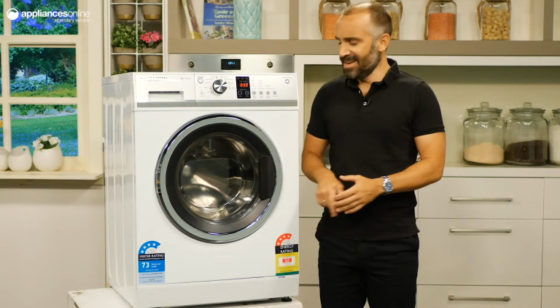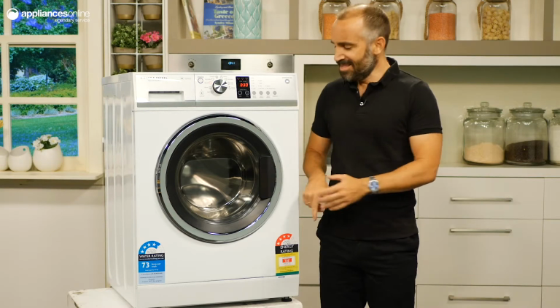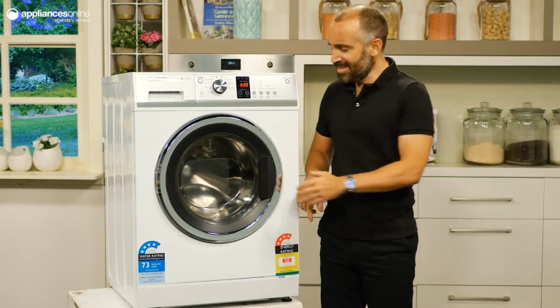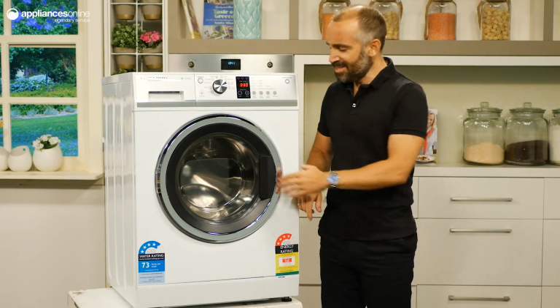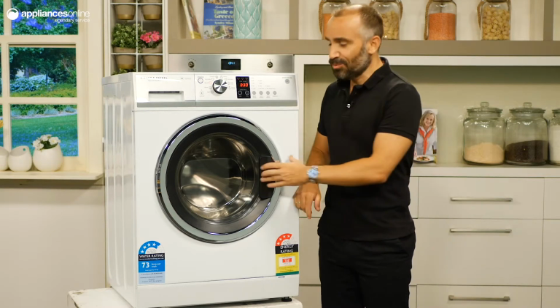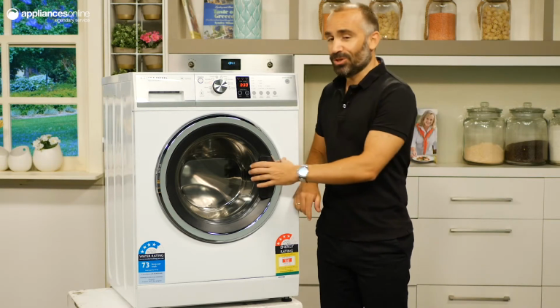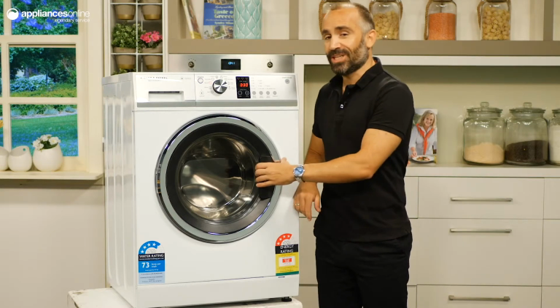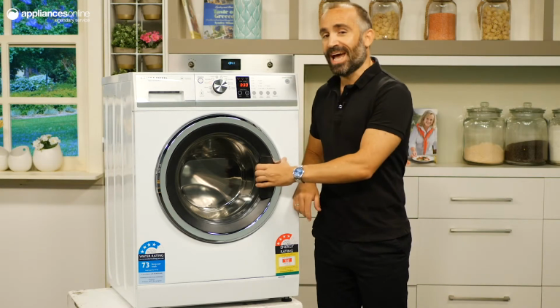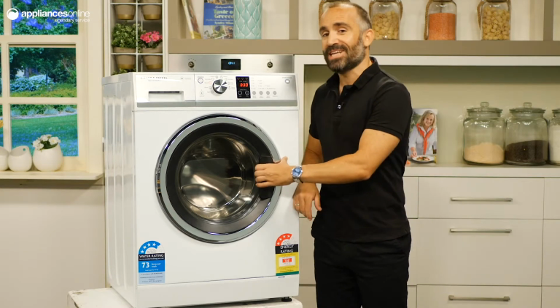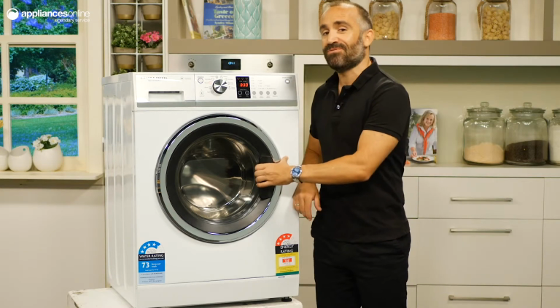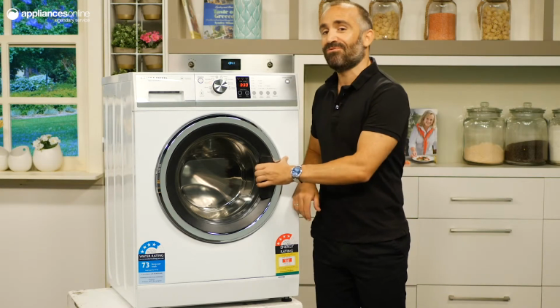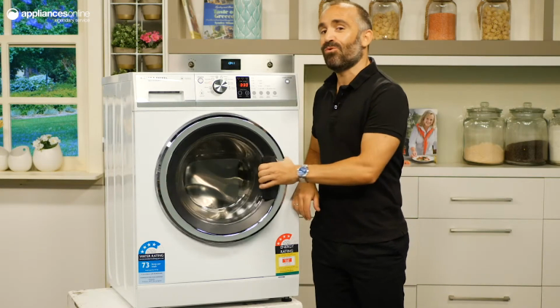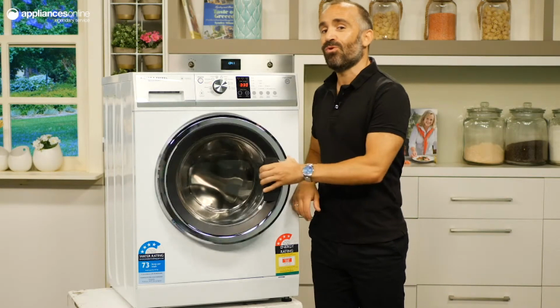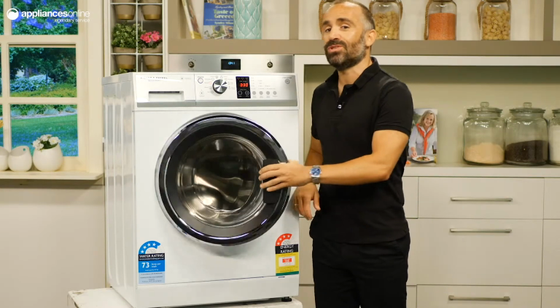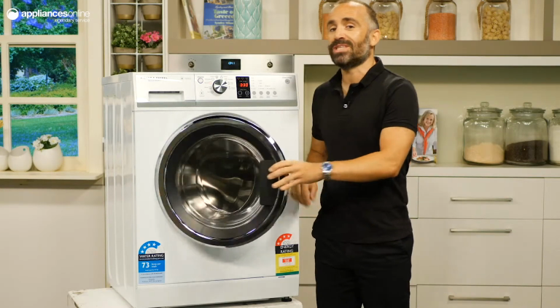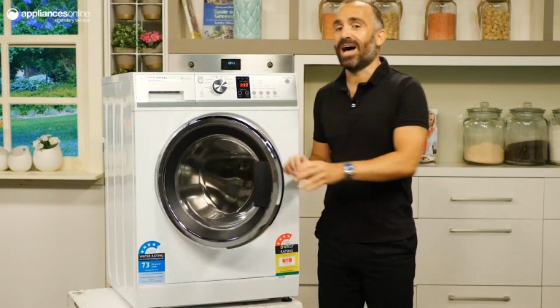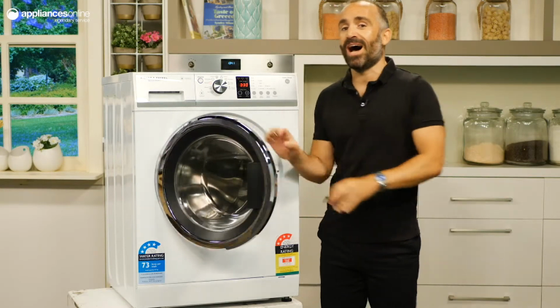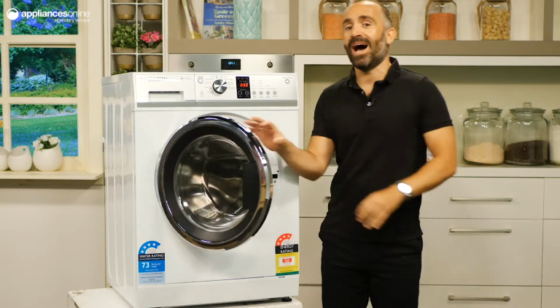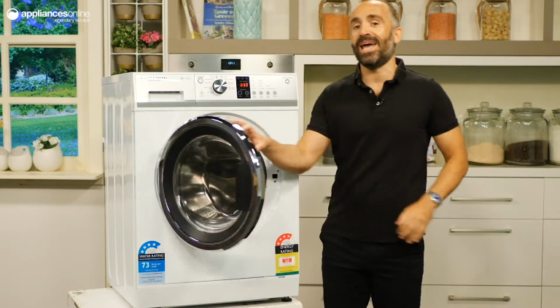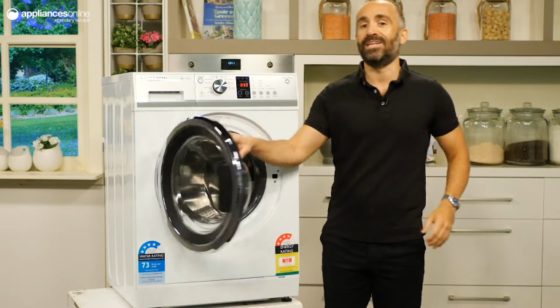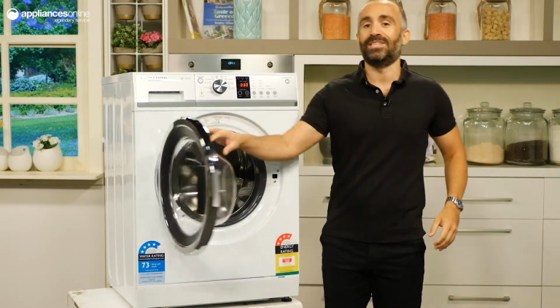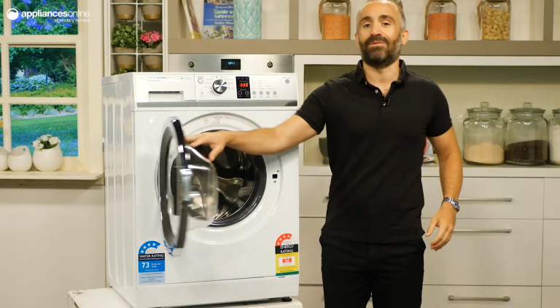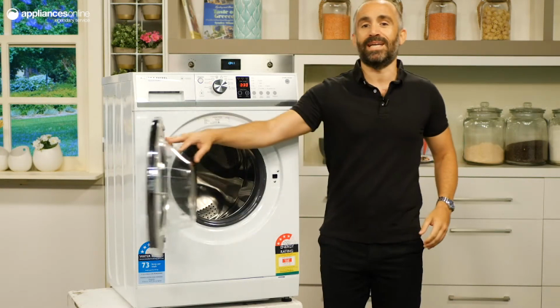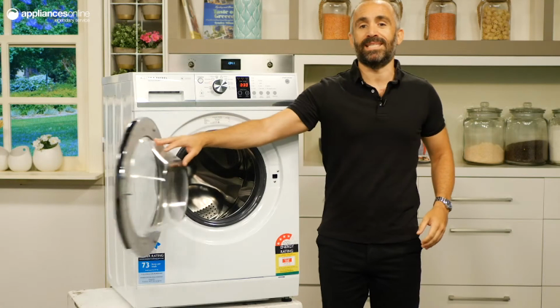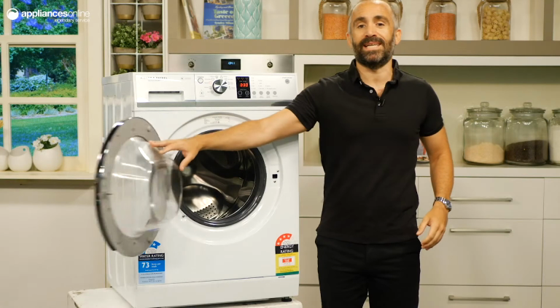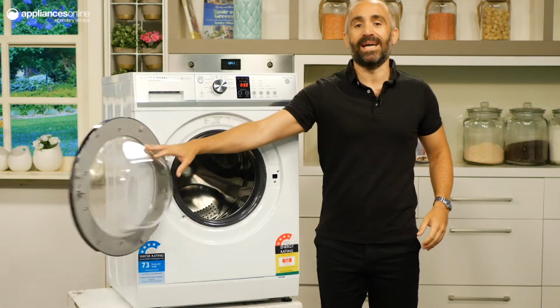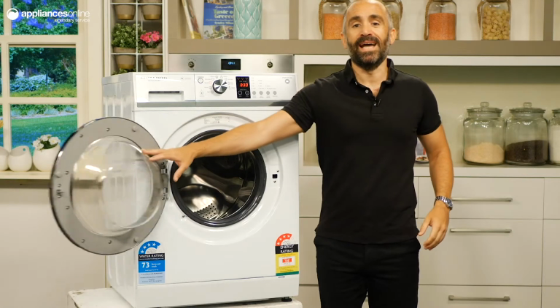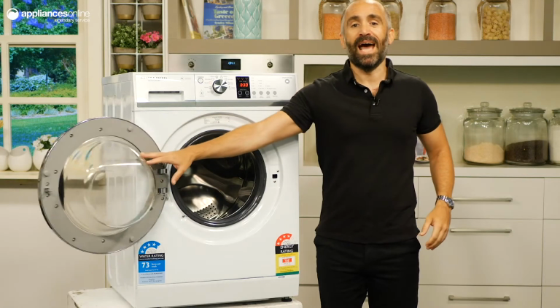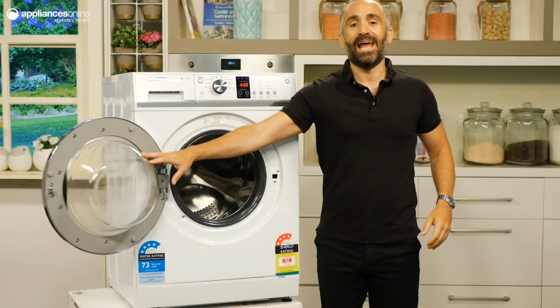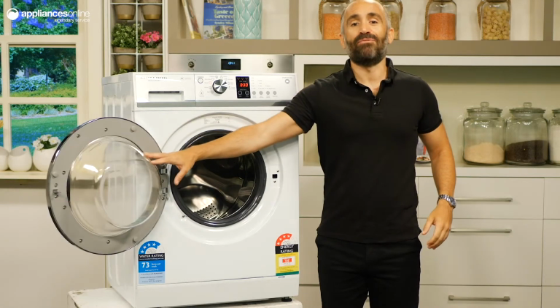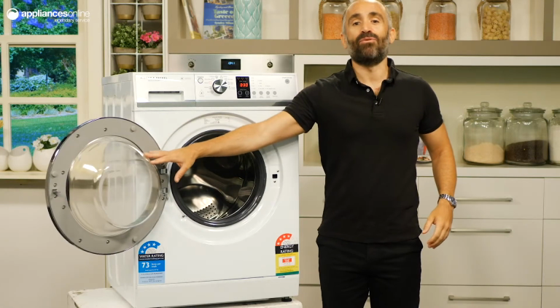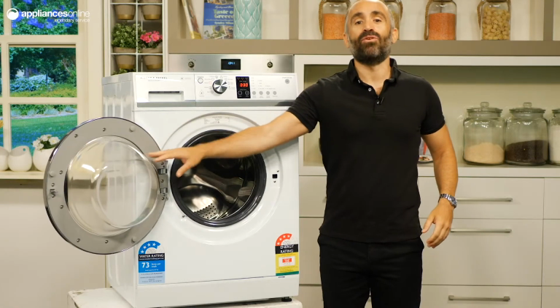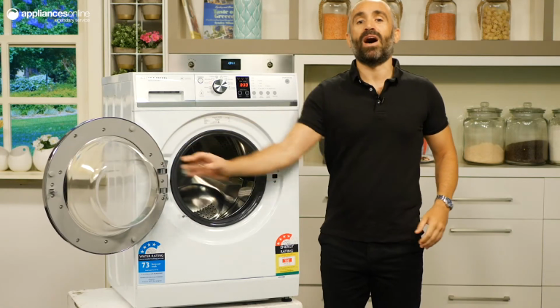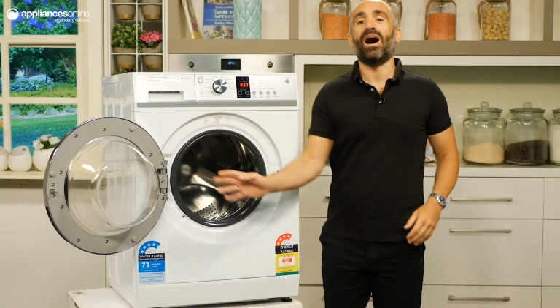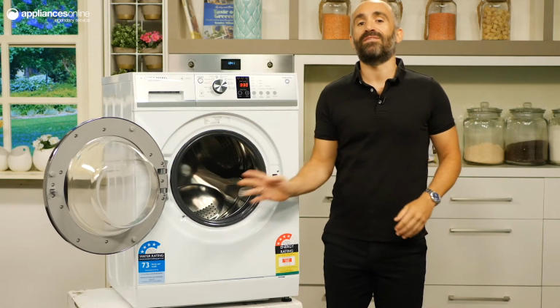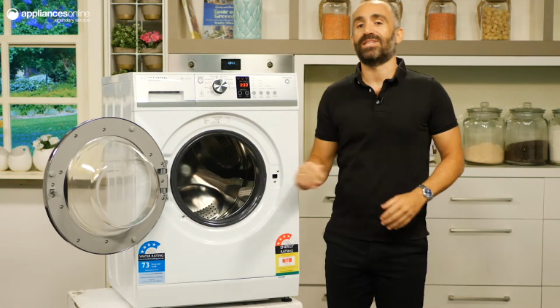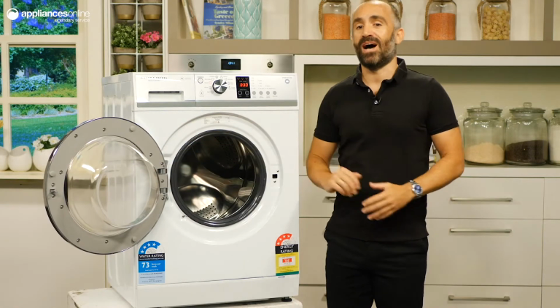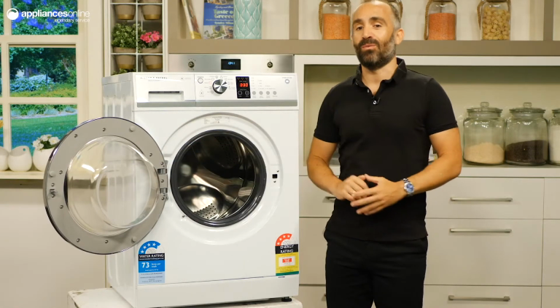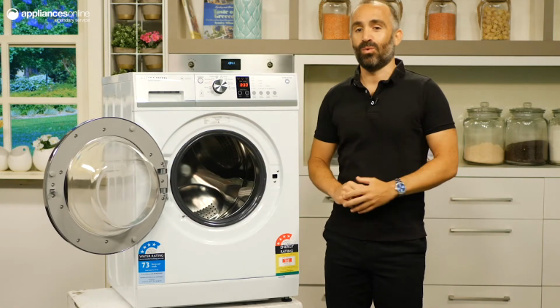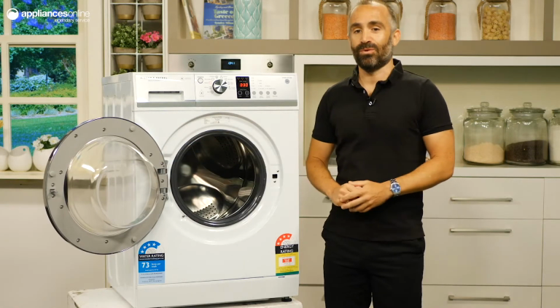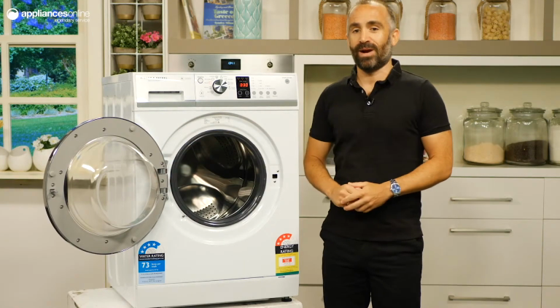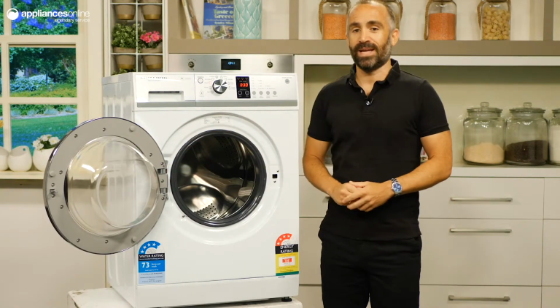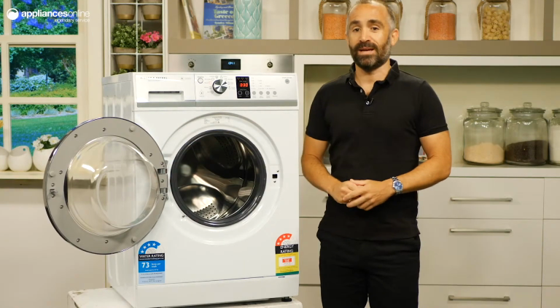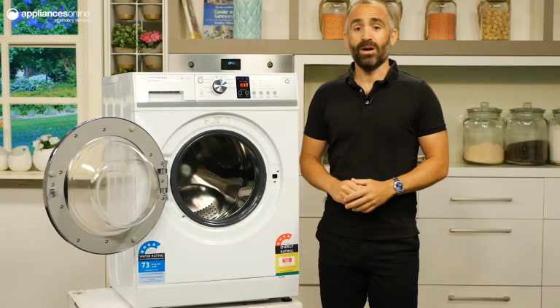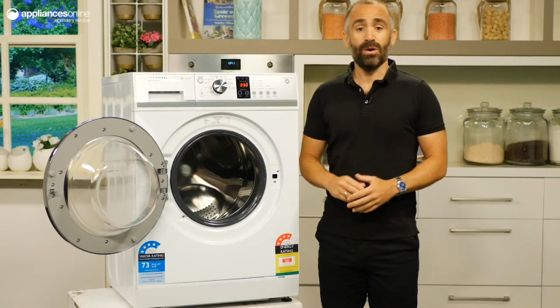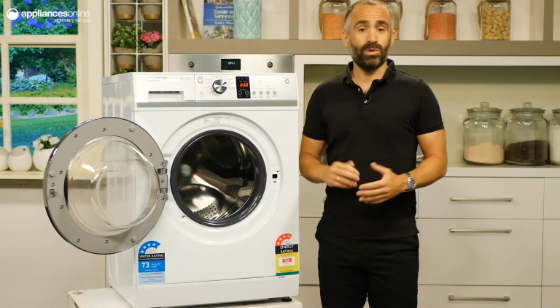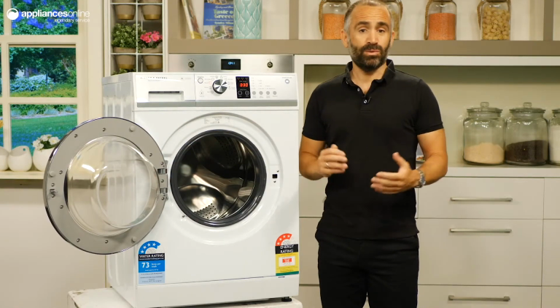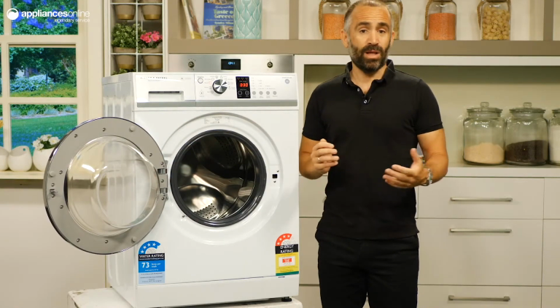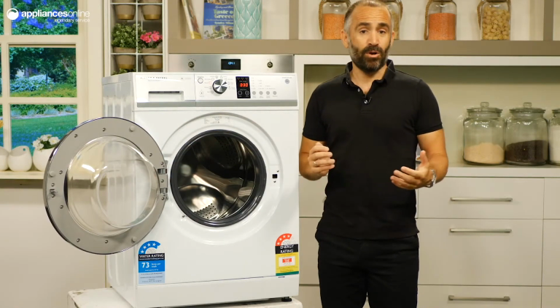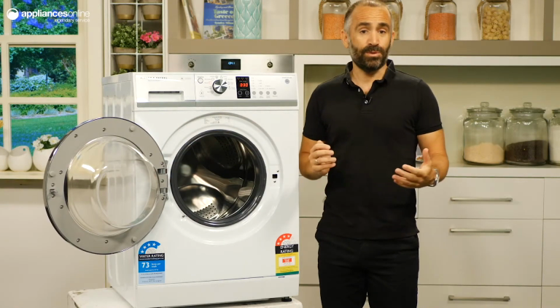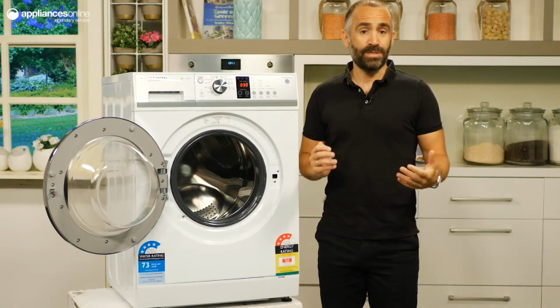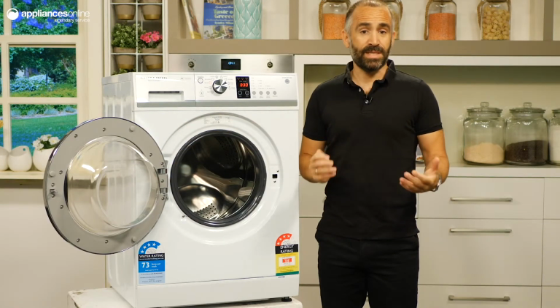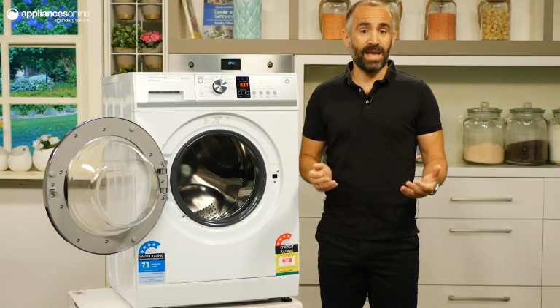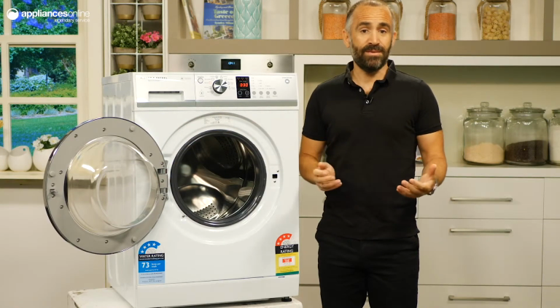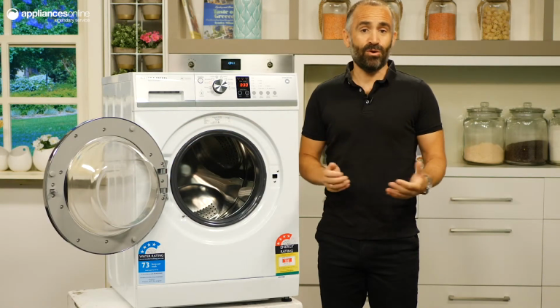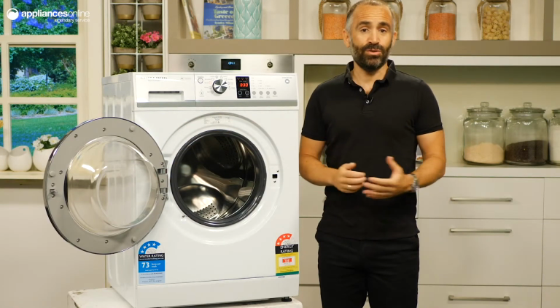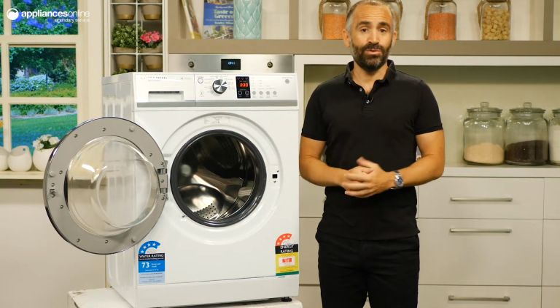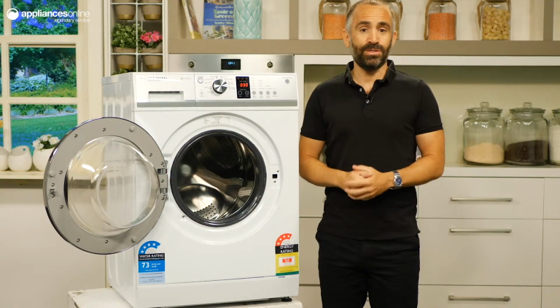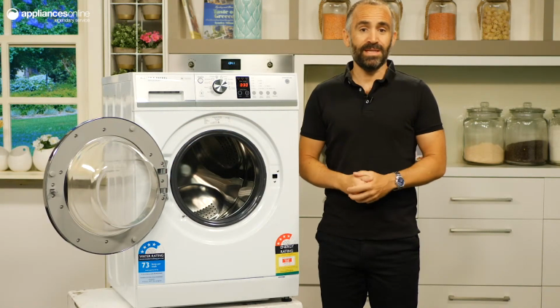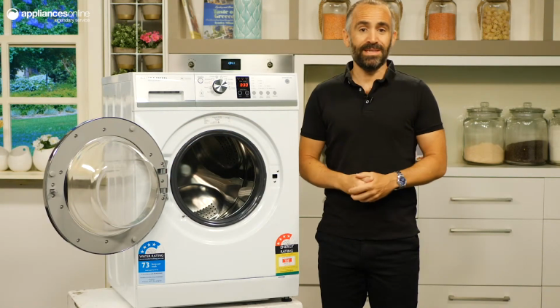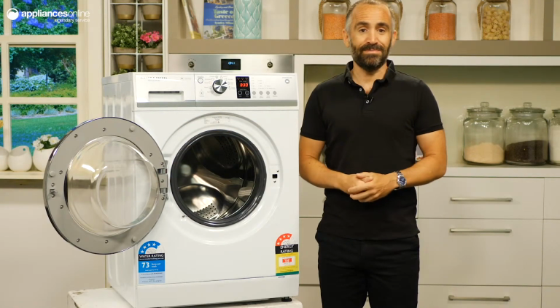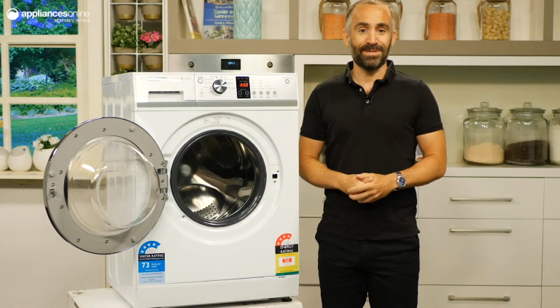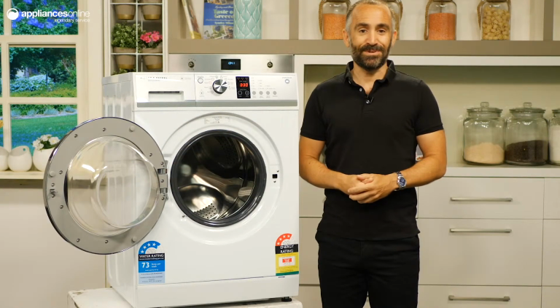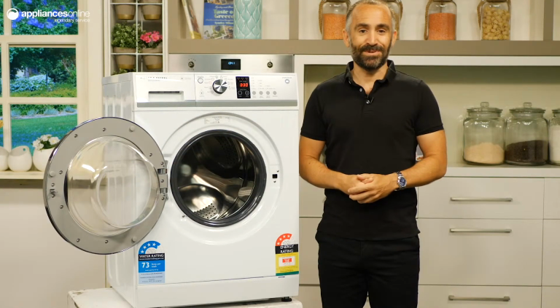This washer has a four star energy rating and a four and a half star water rating which will help you save on utility bills.